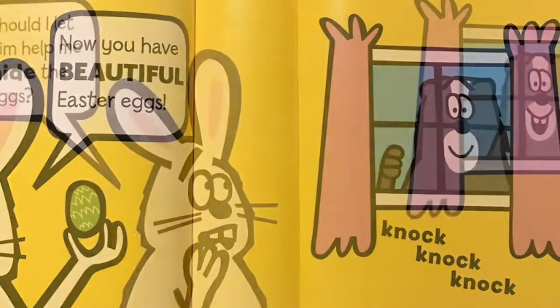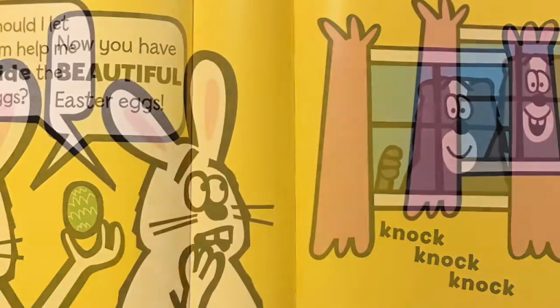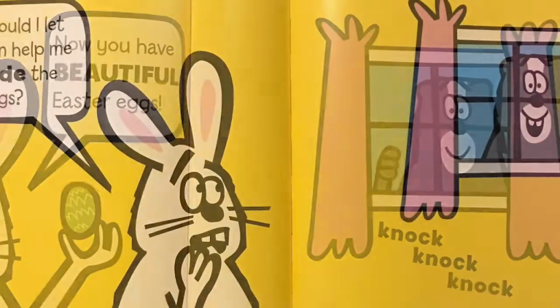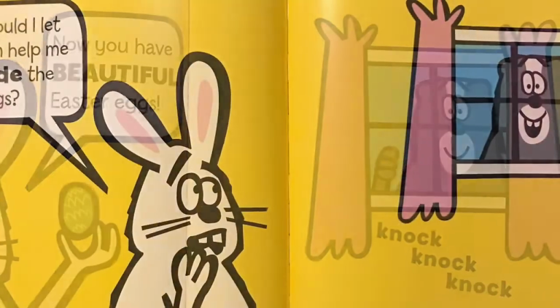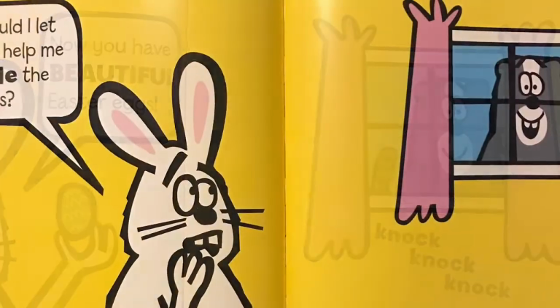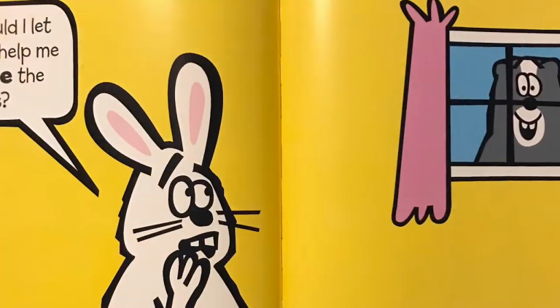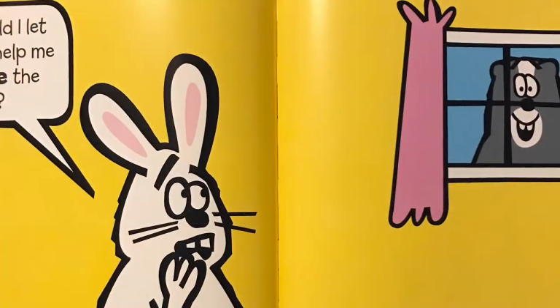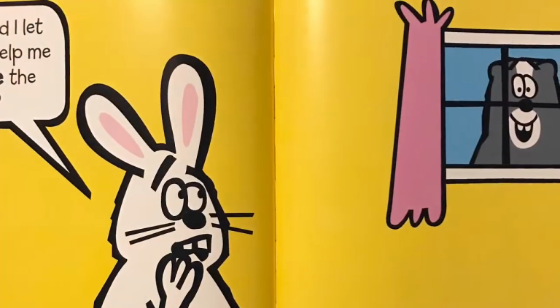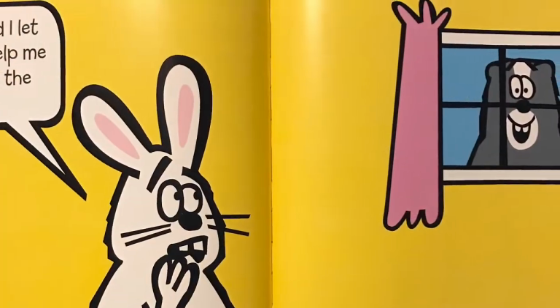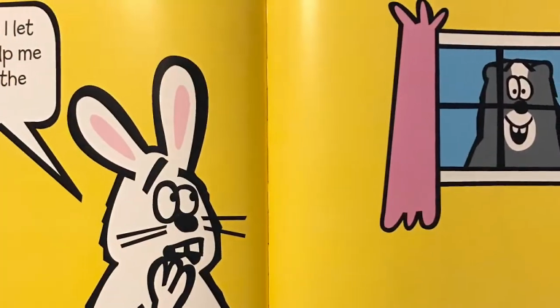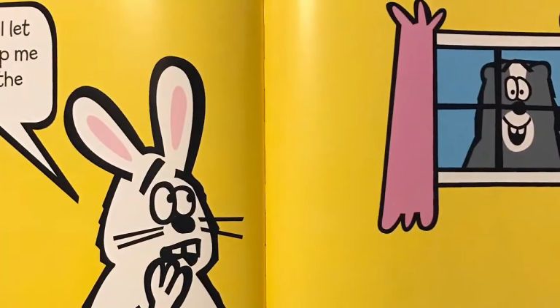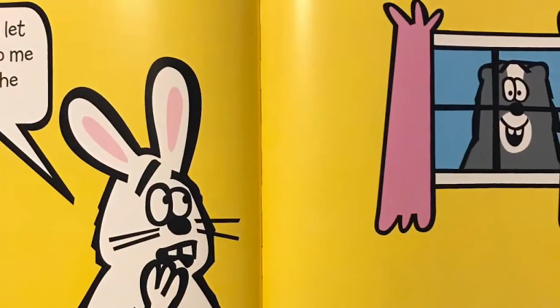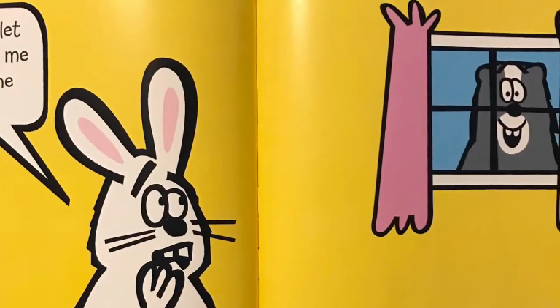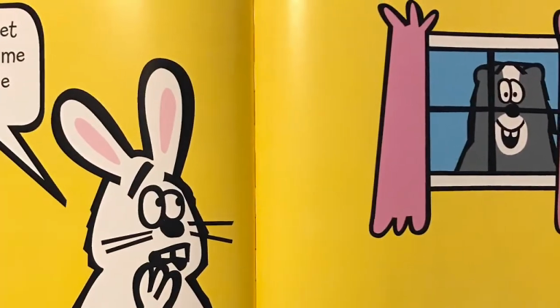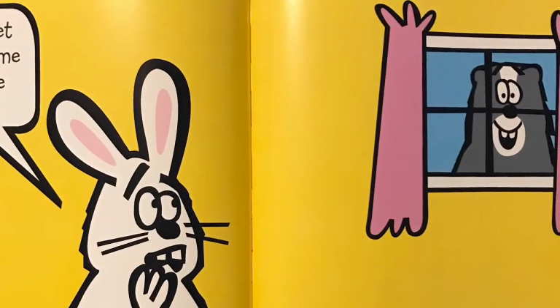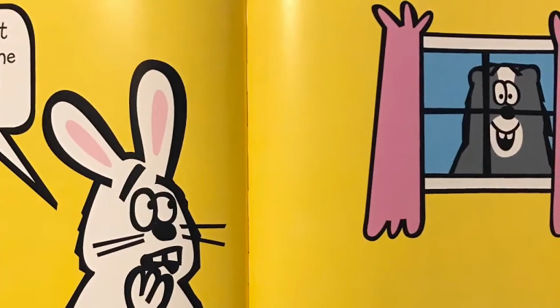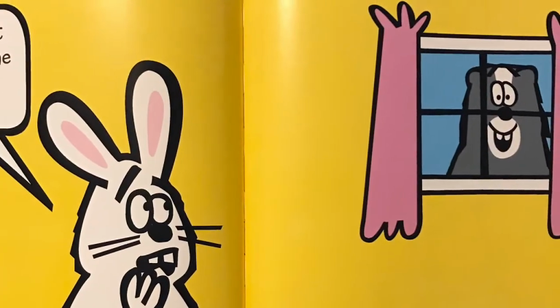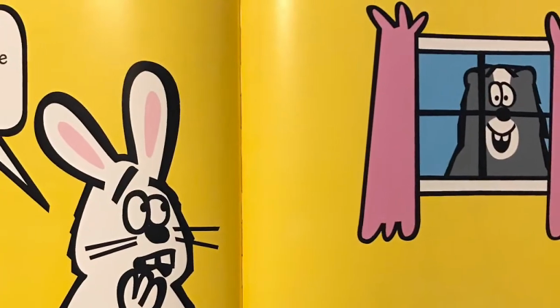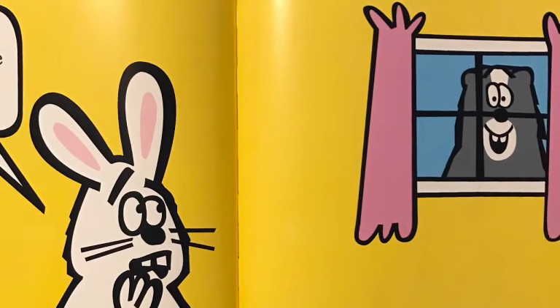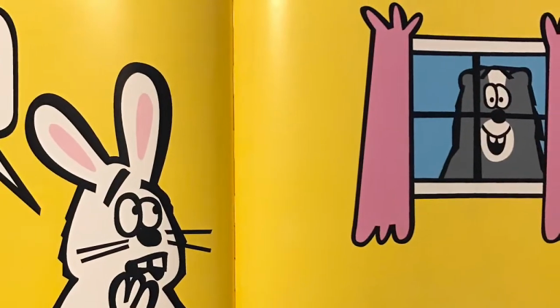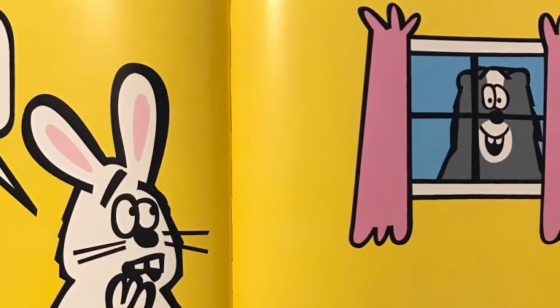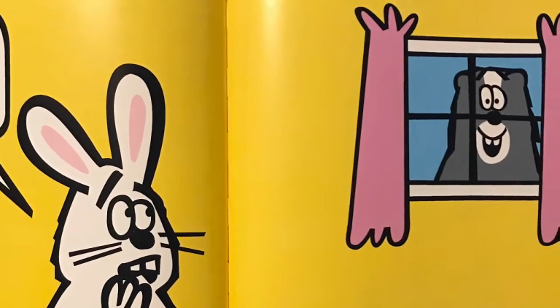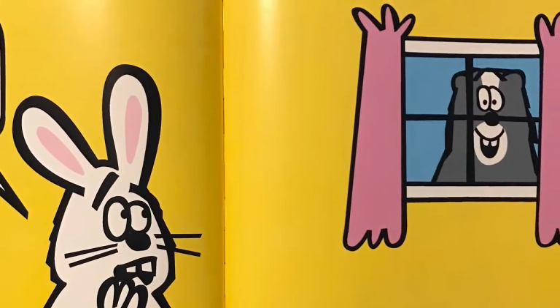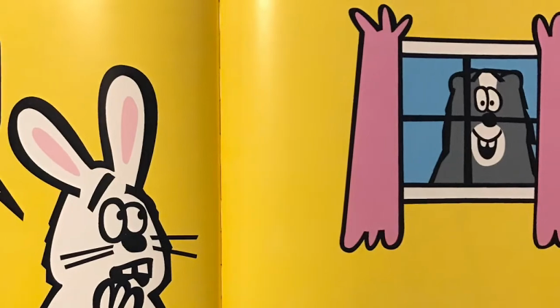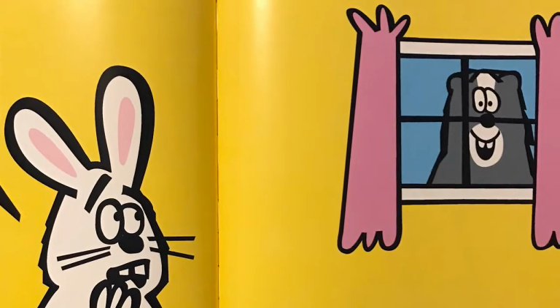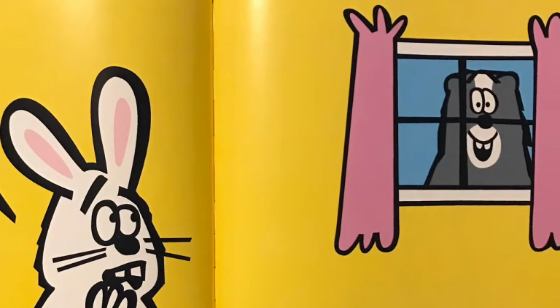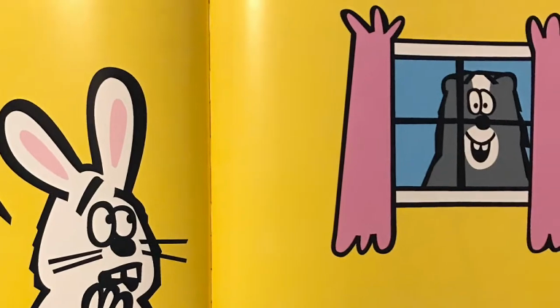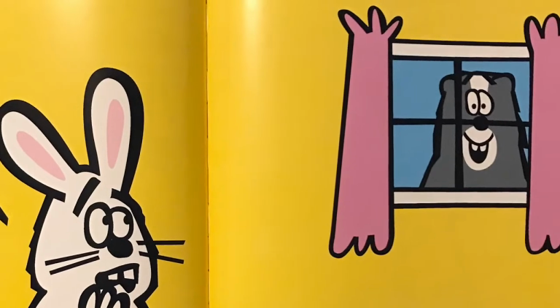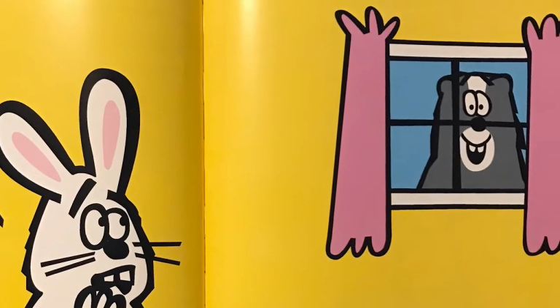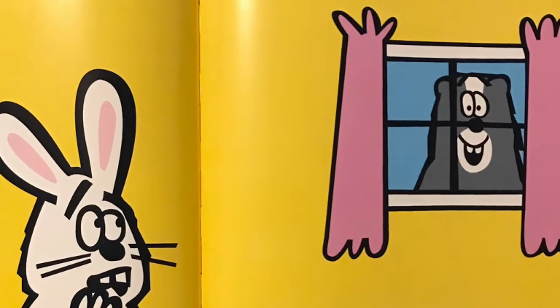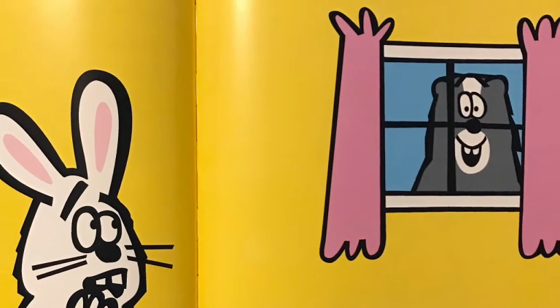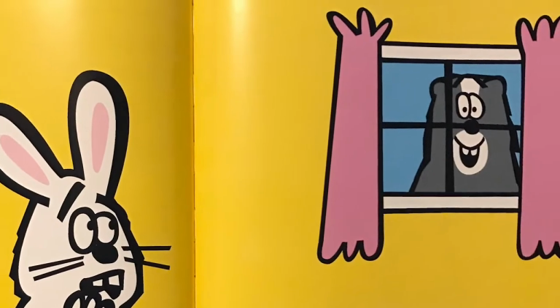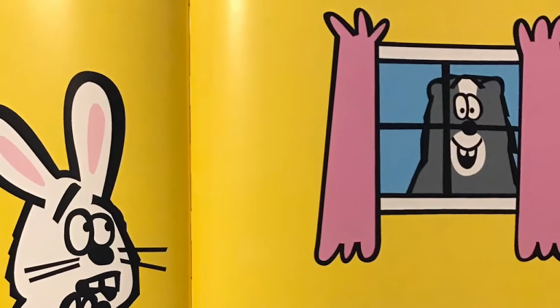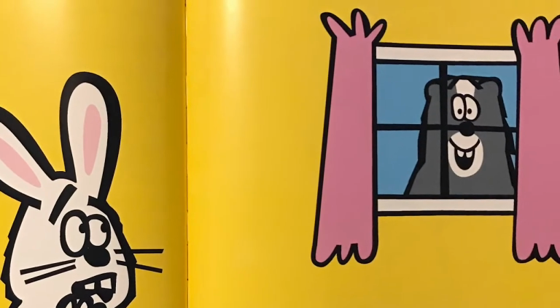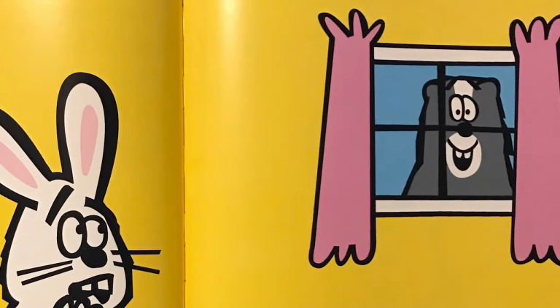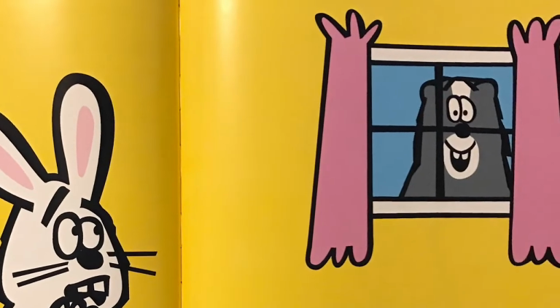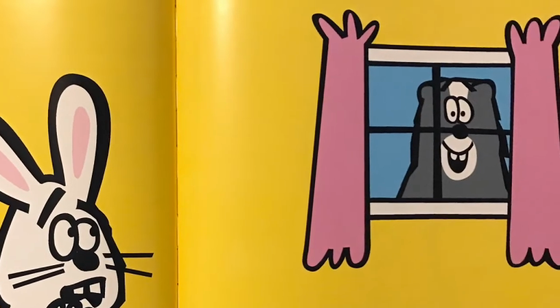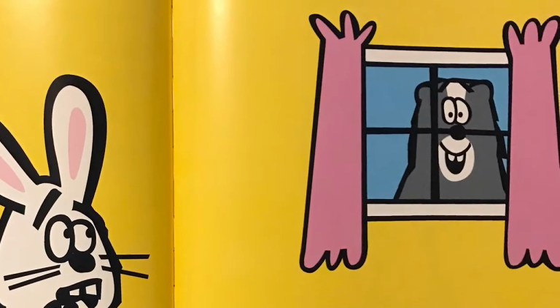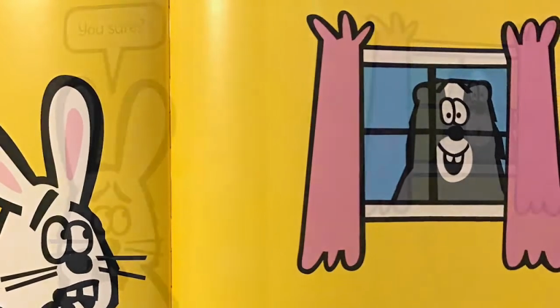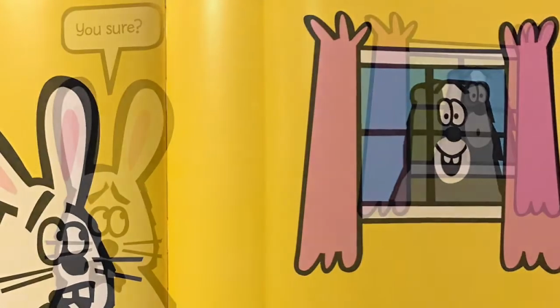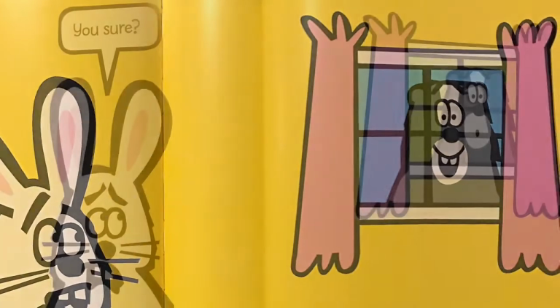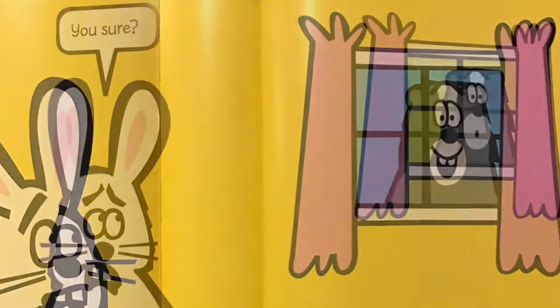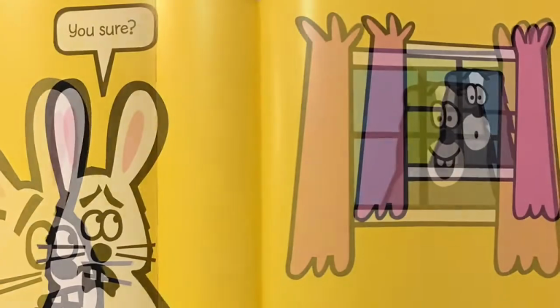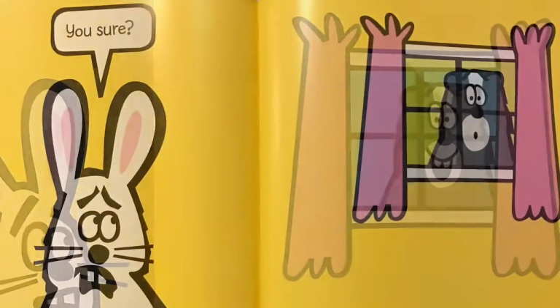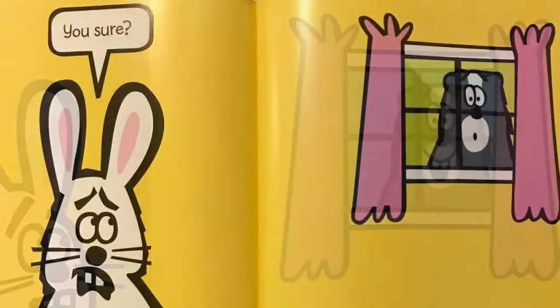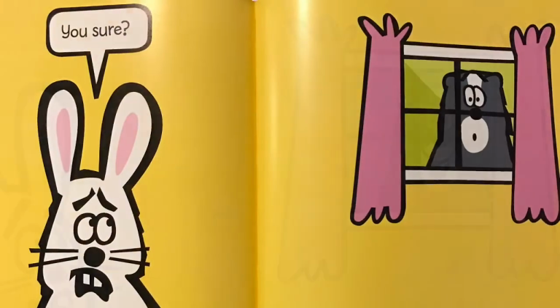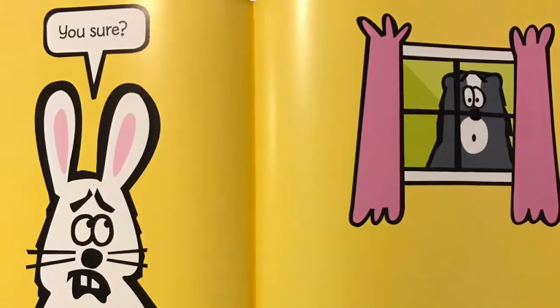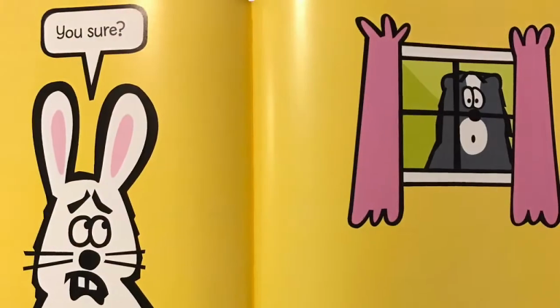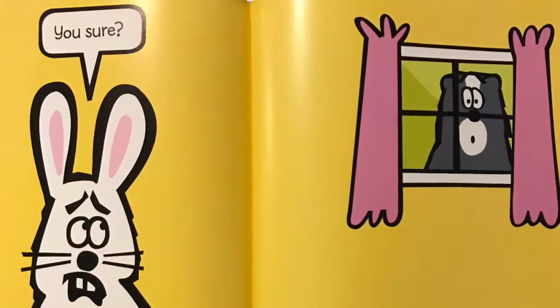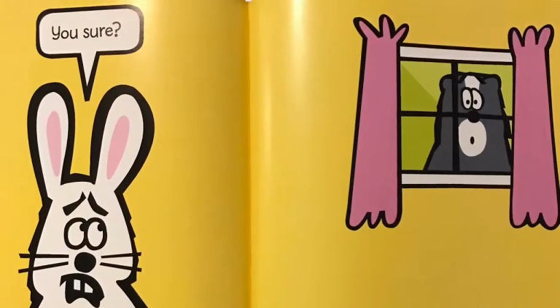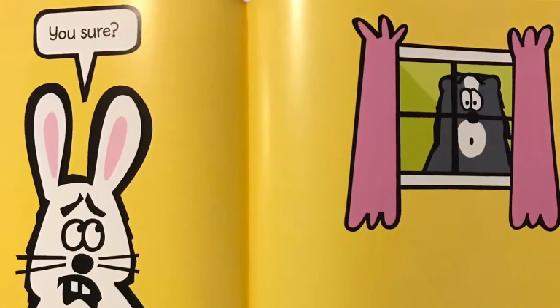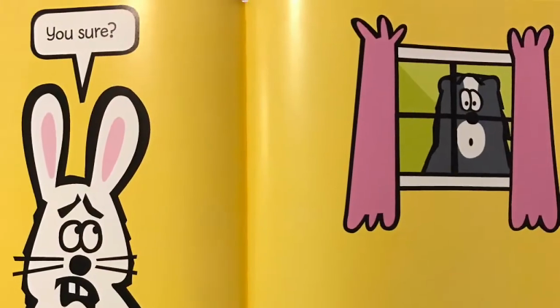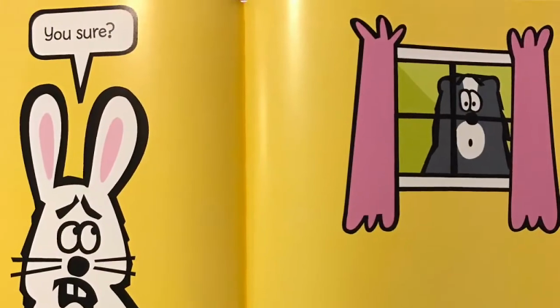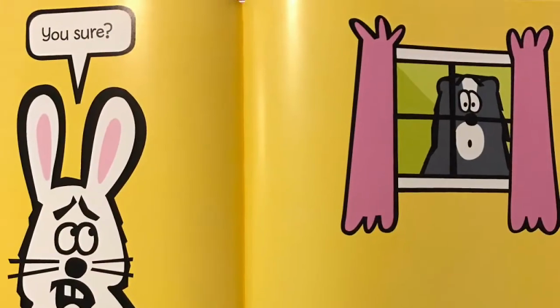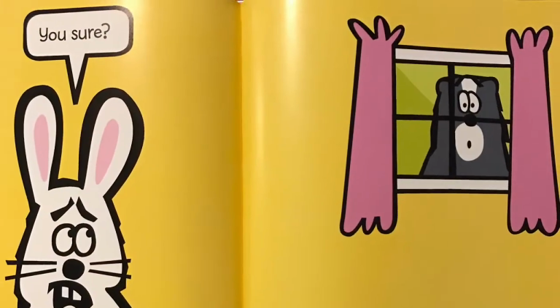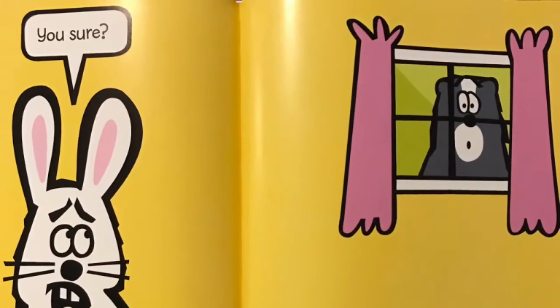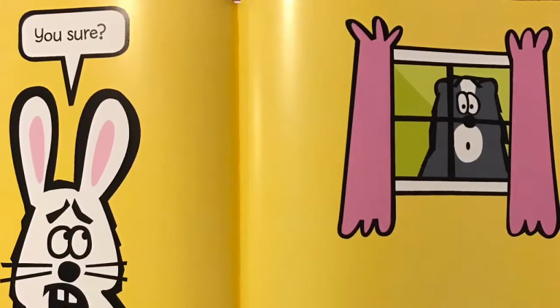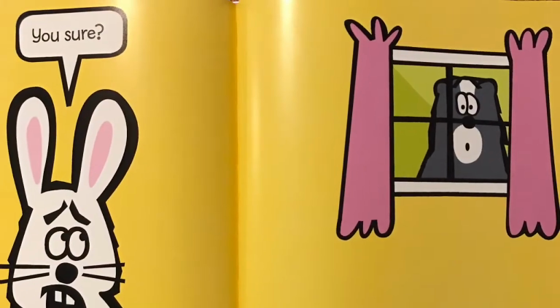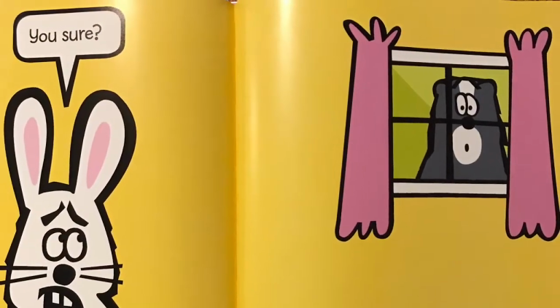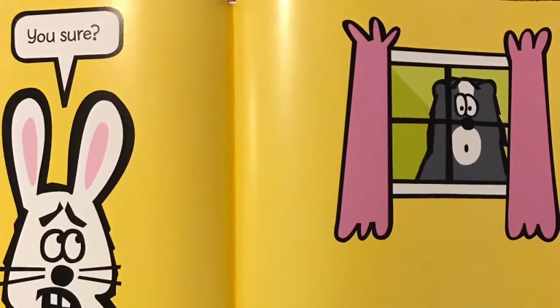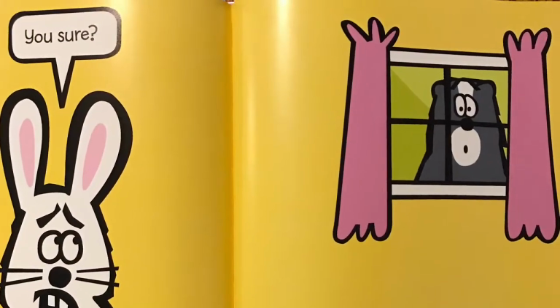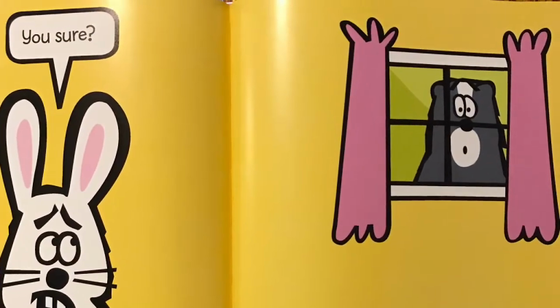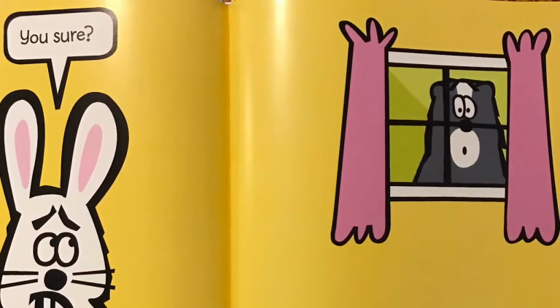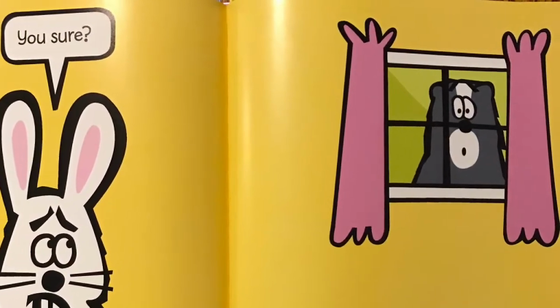Should I let him help me hide the eggs? You sure?